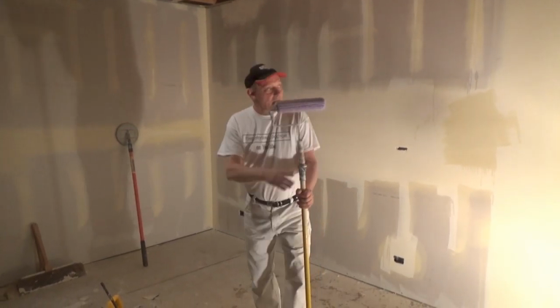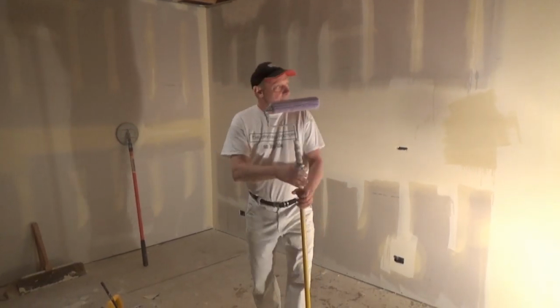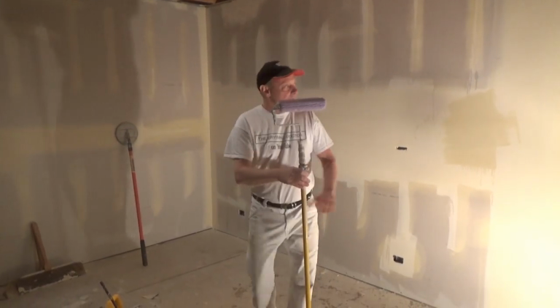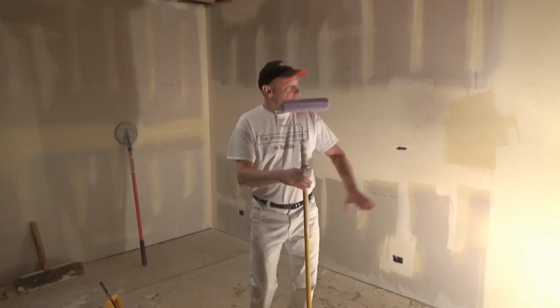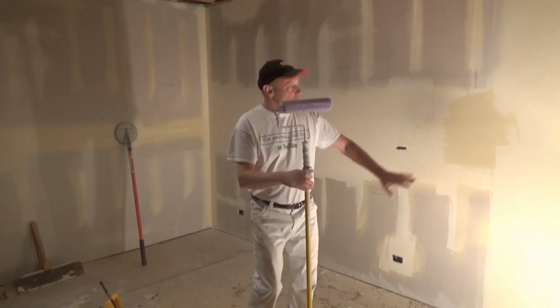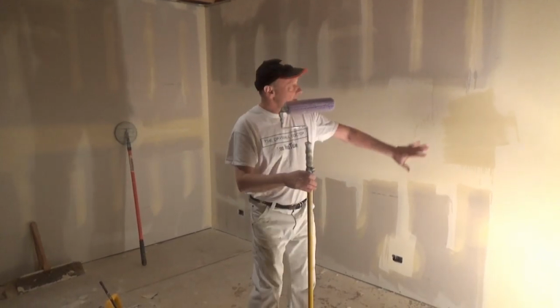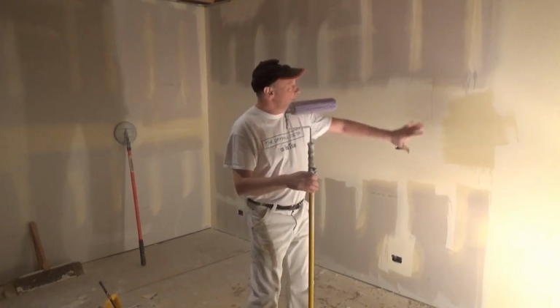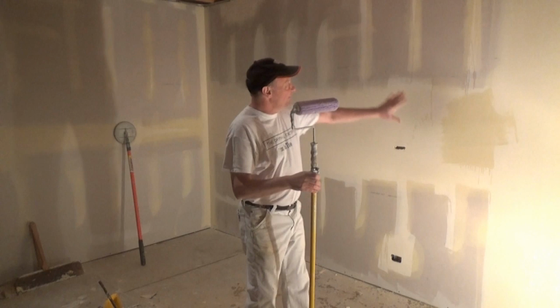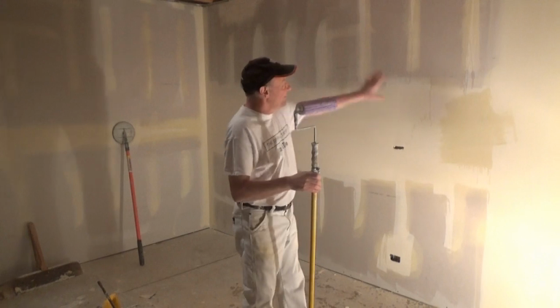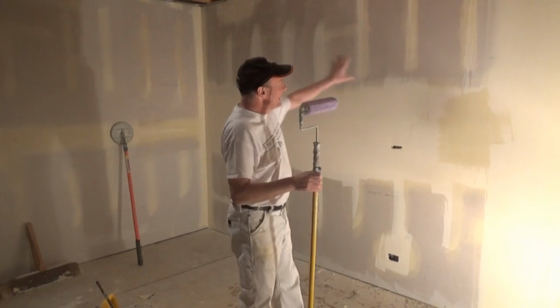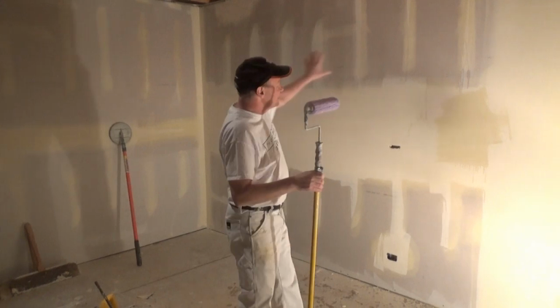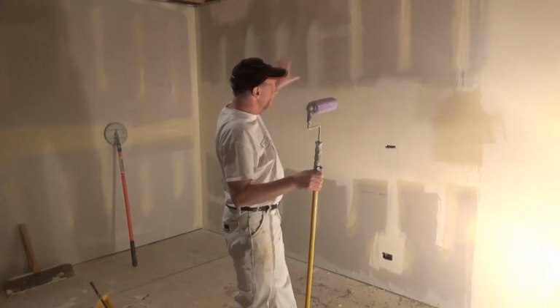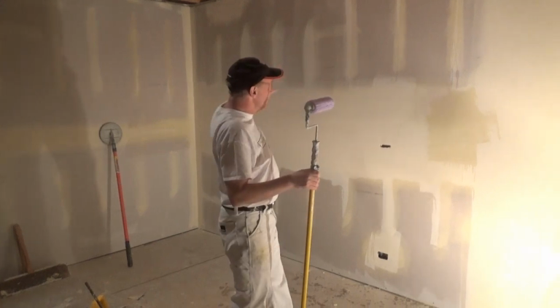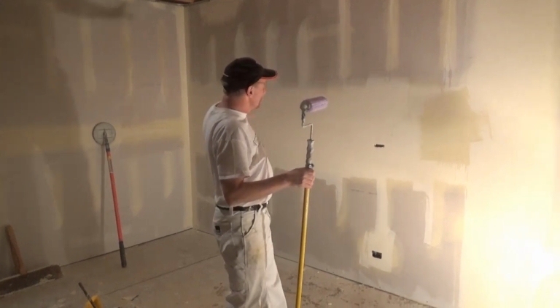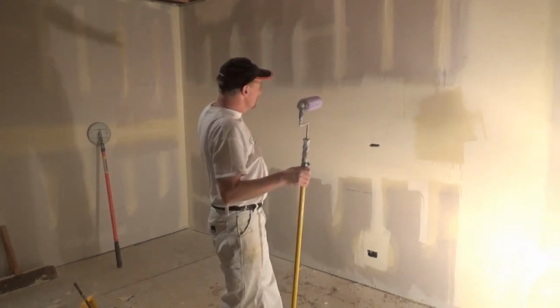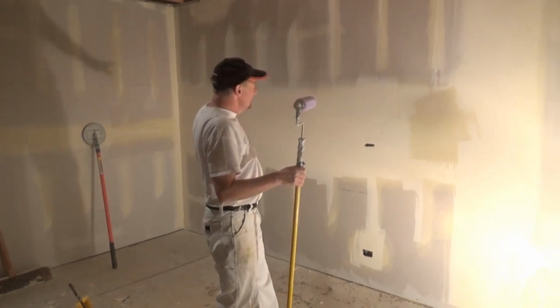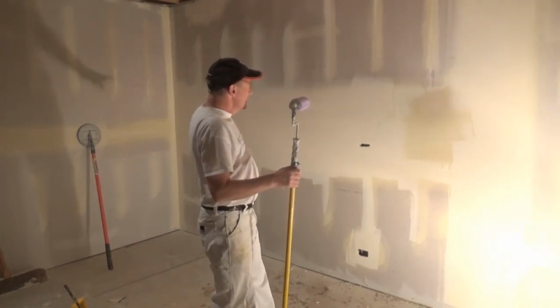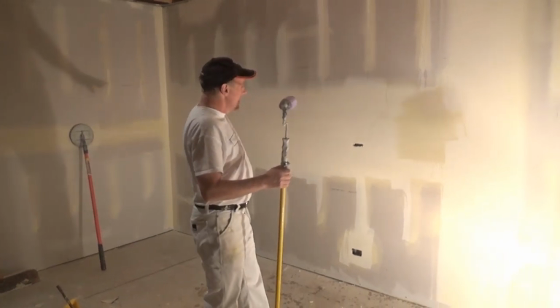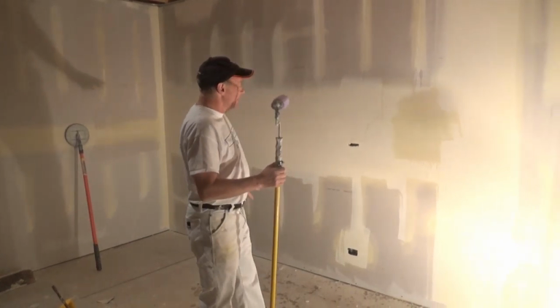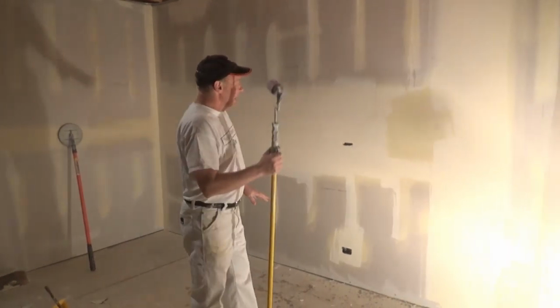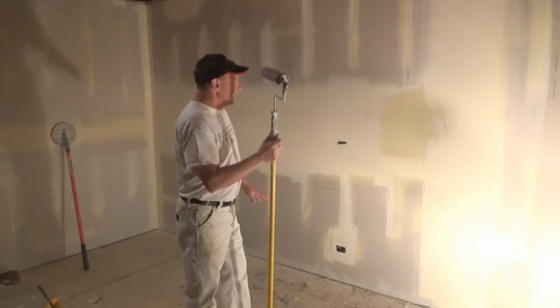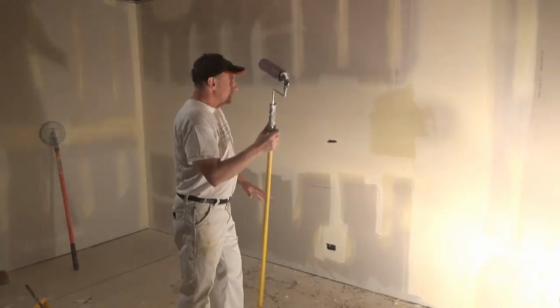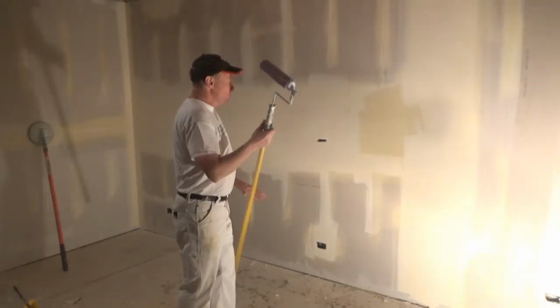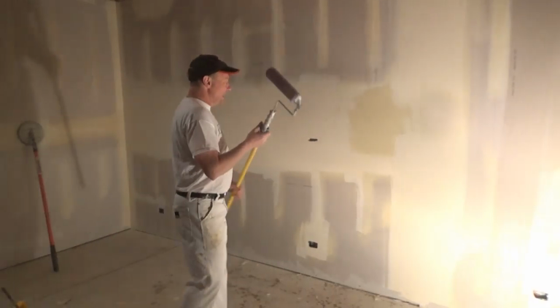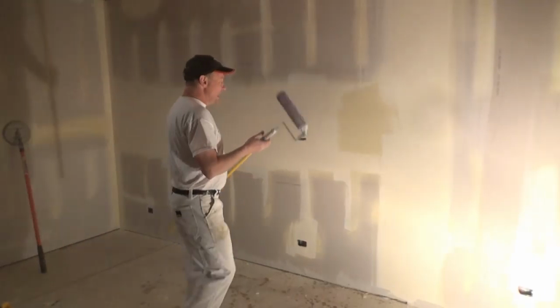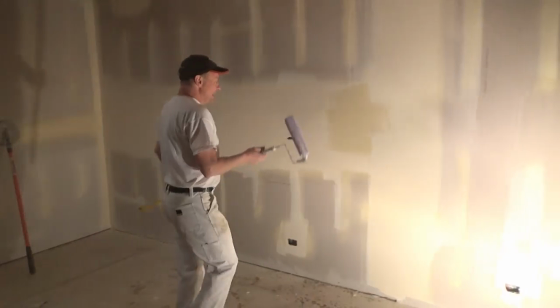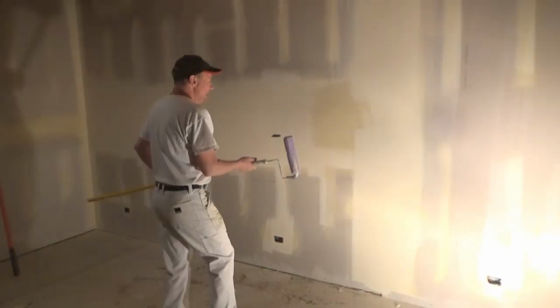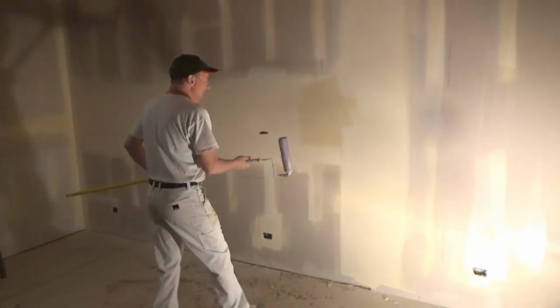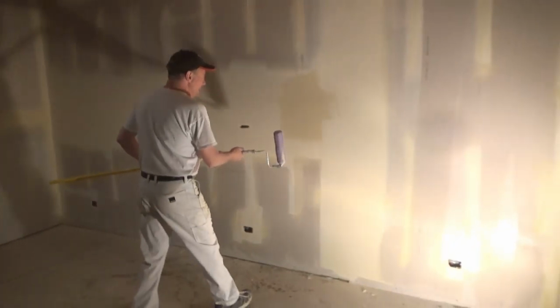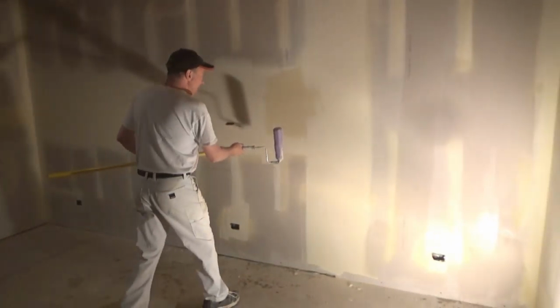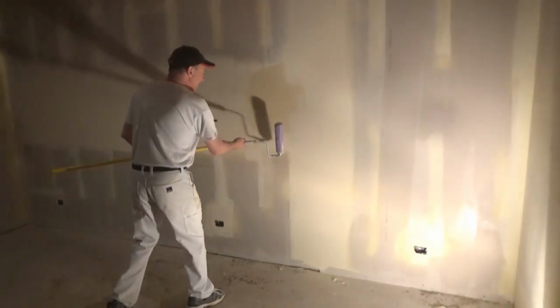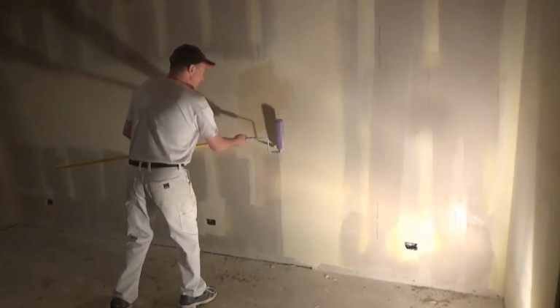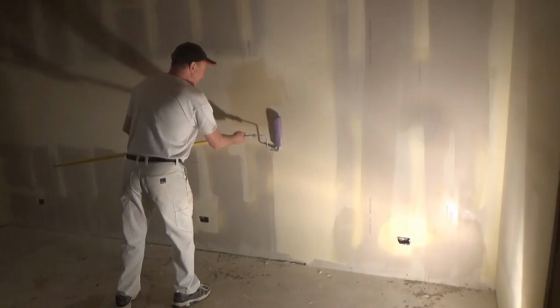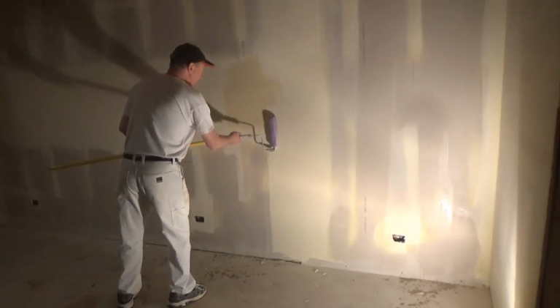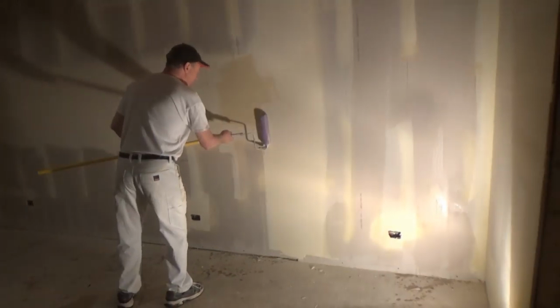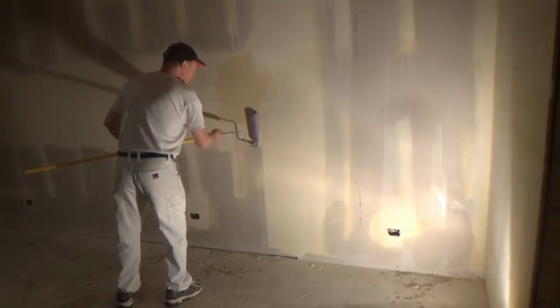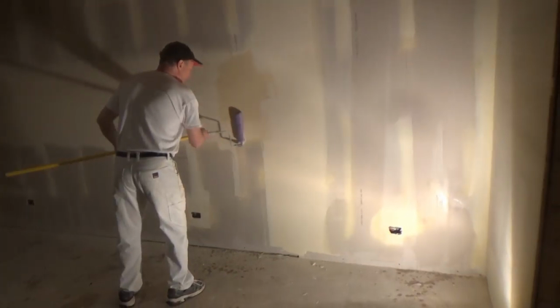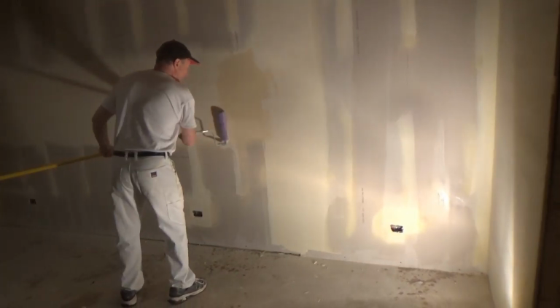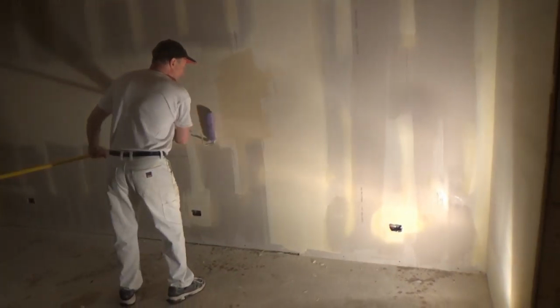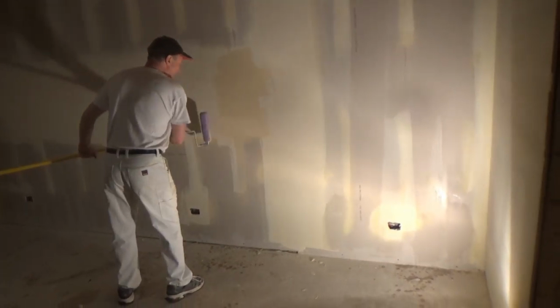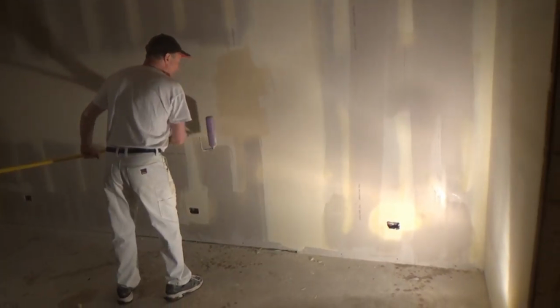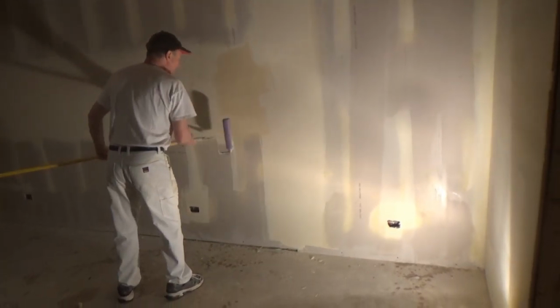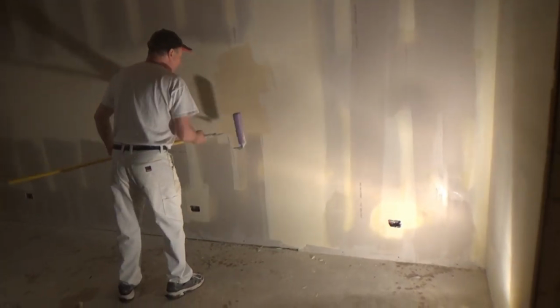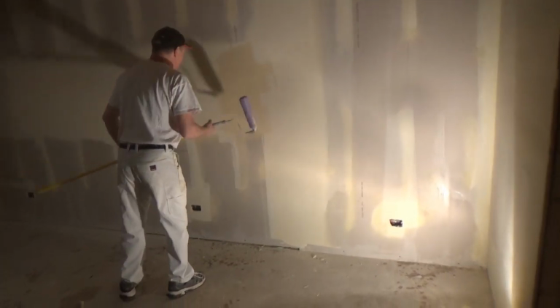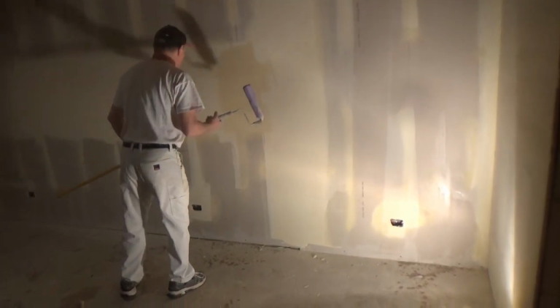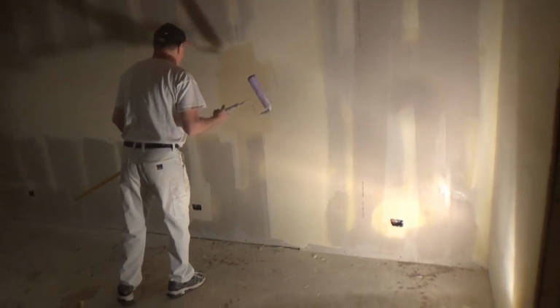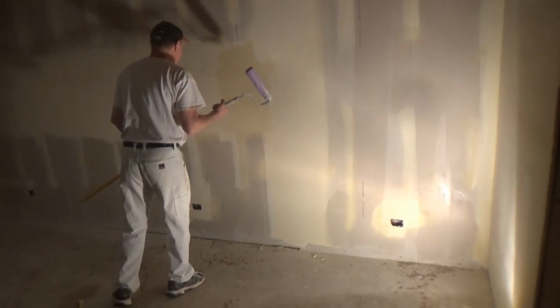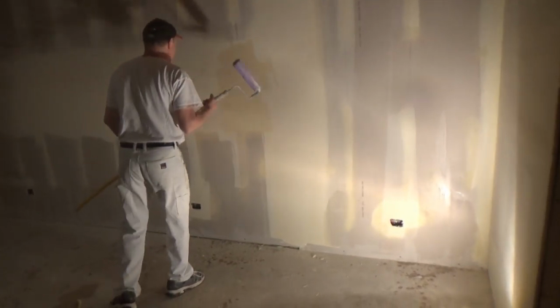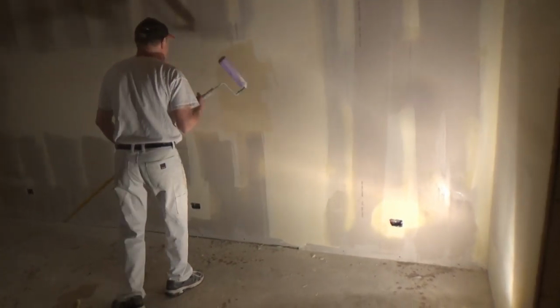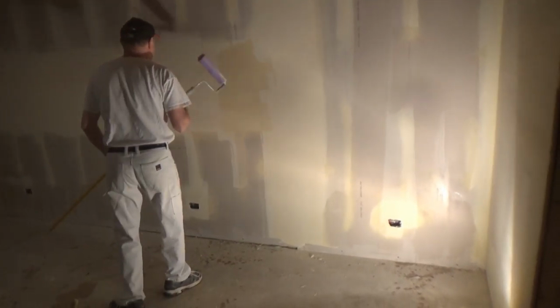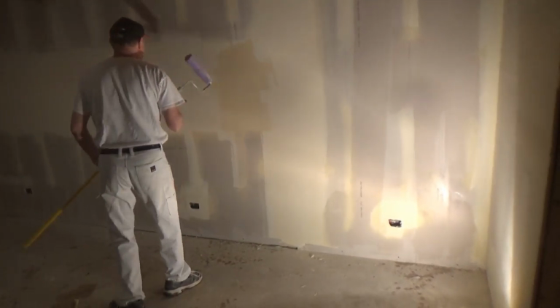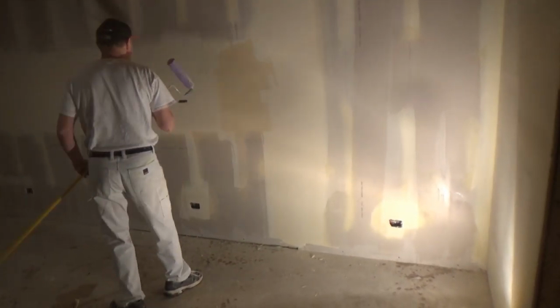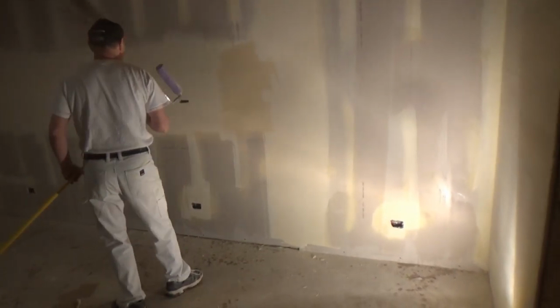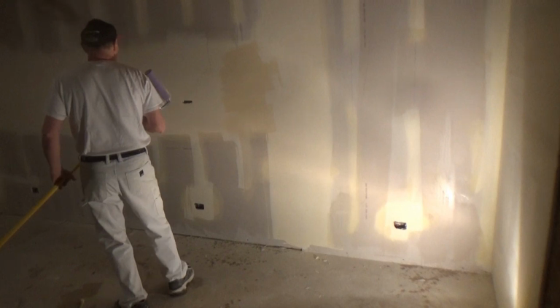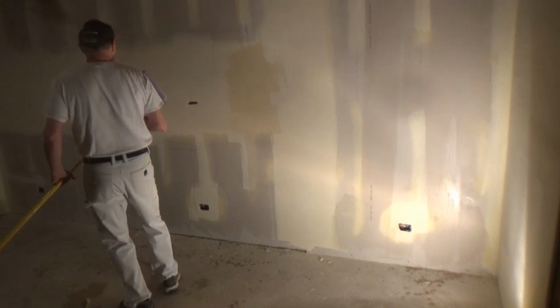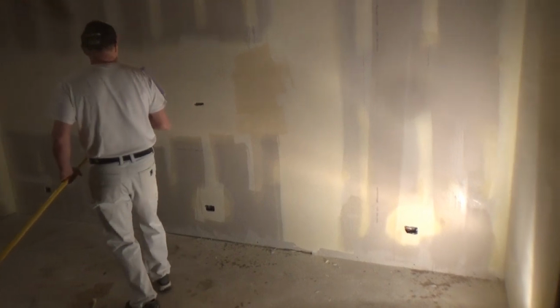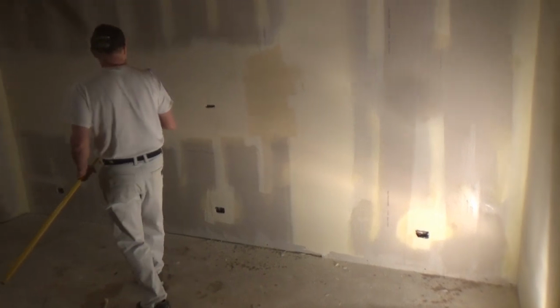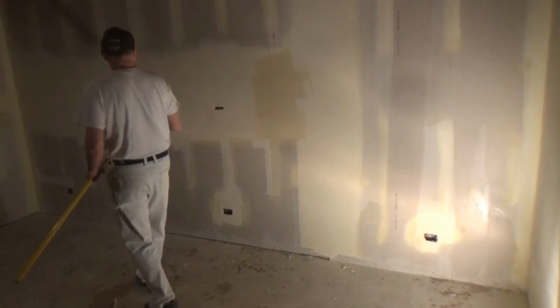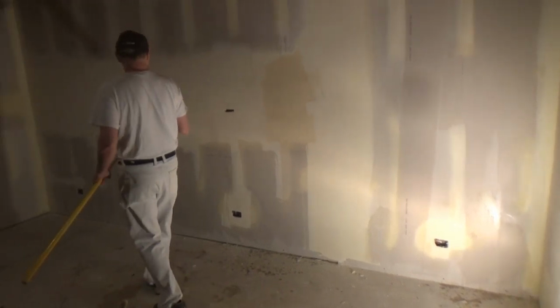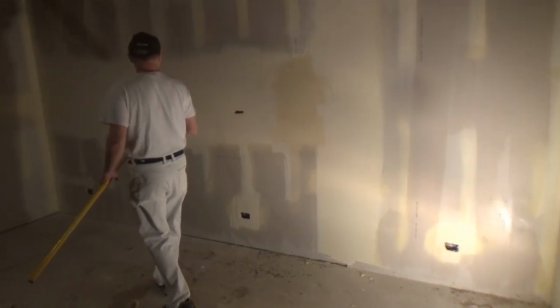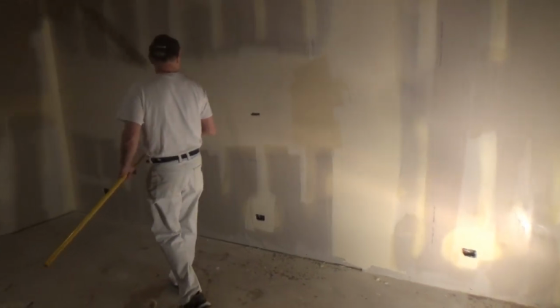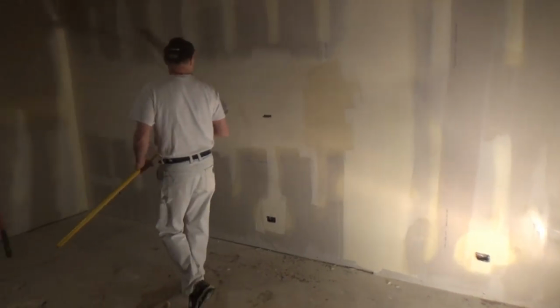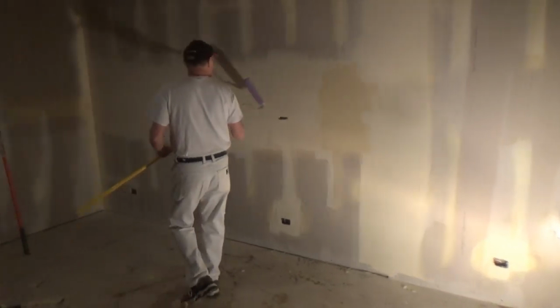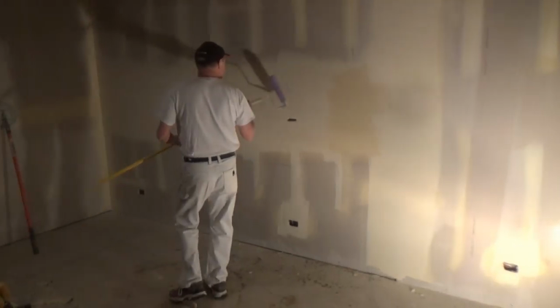I'm going to throw a couple of fans on this, let it dry, and then I'm going to give you a very good close-up of what this looks like.